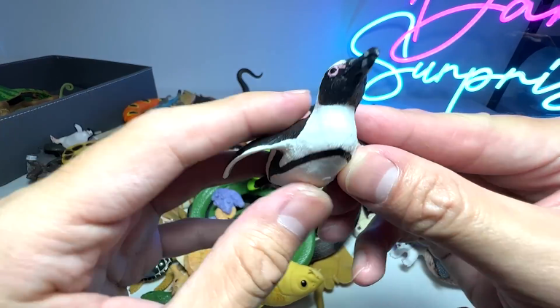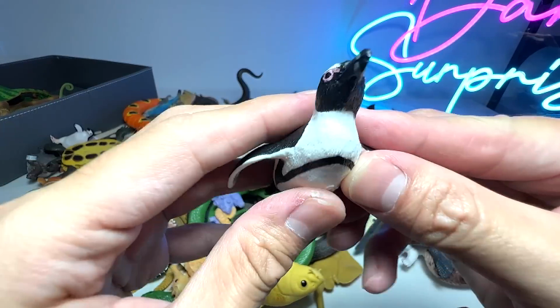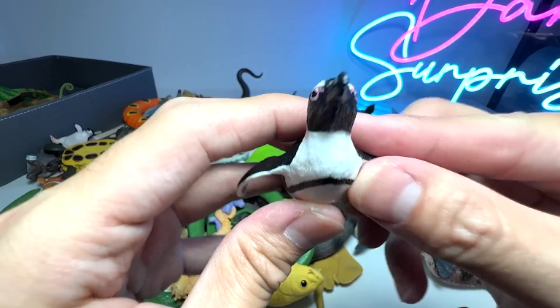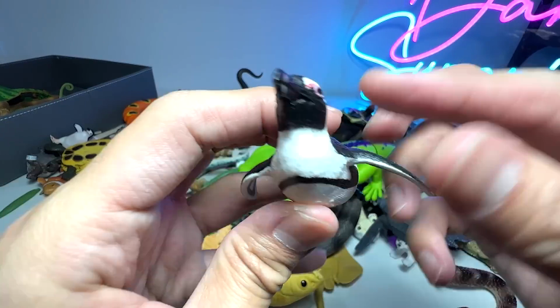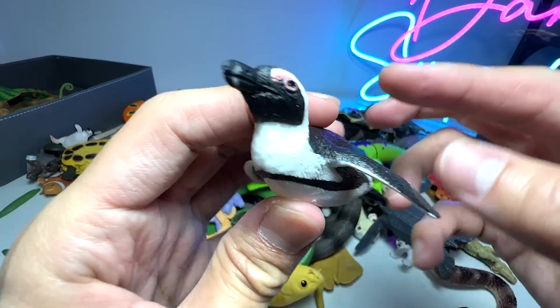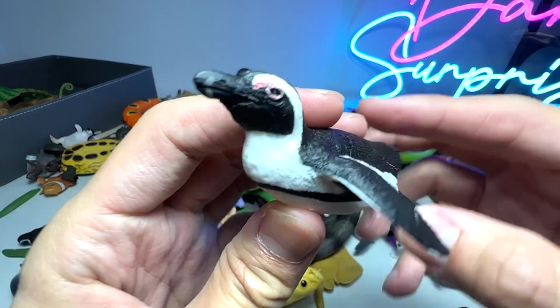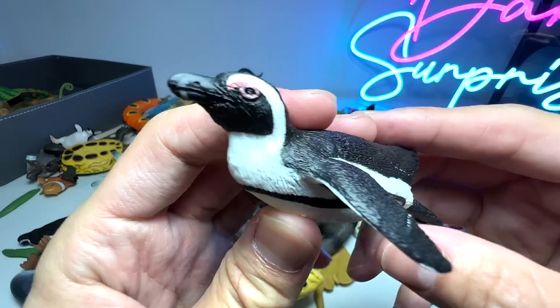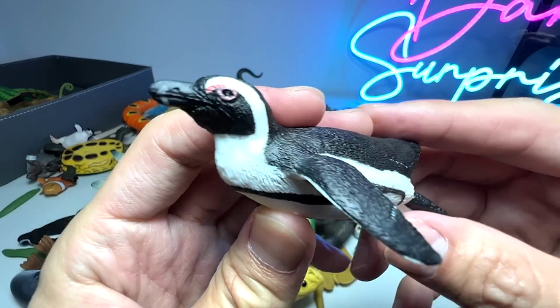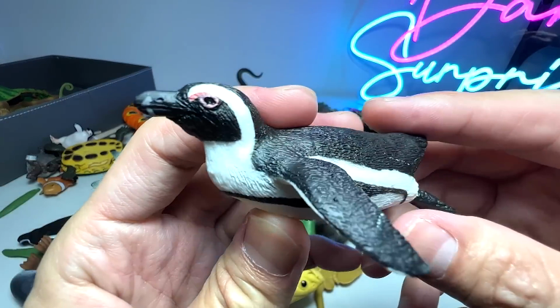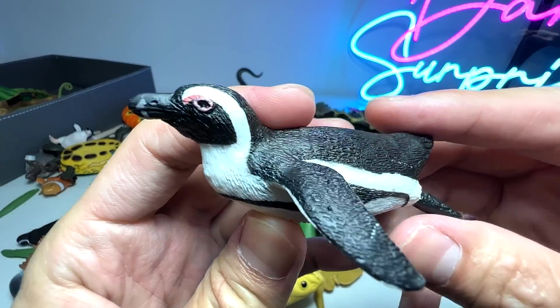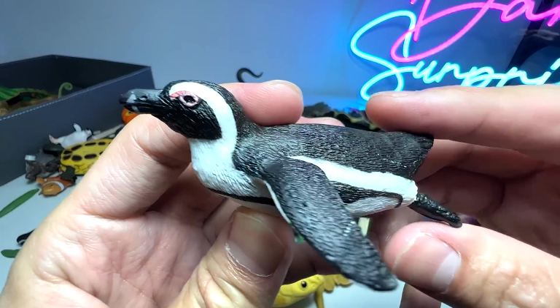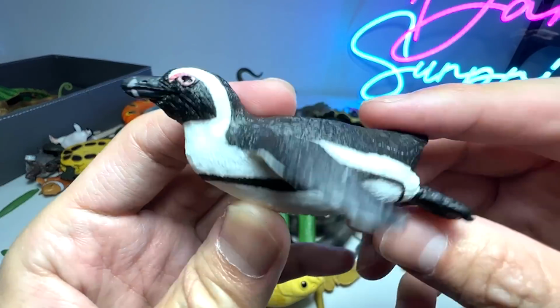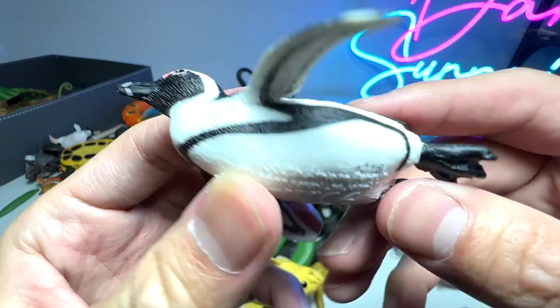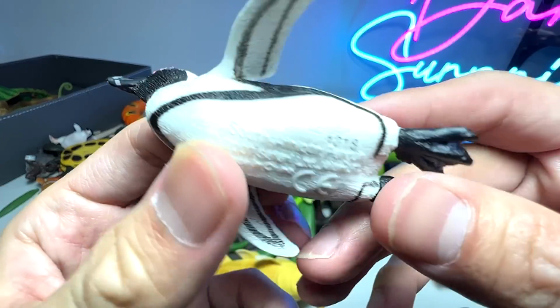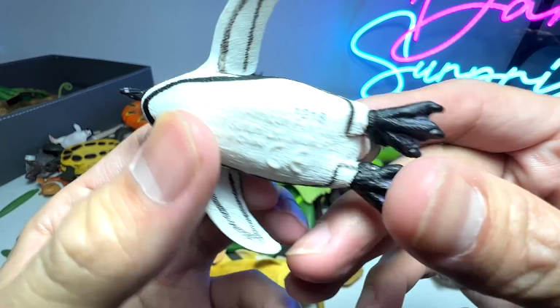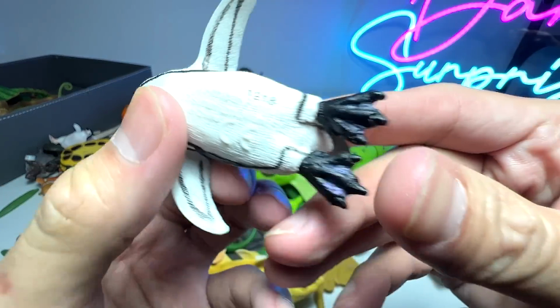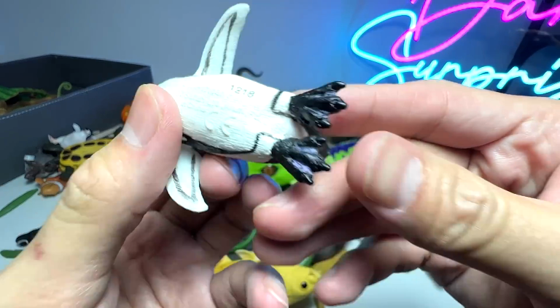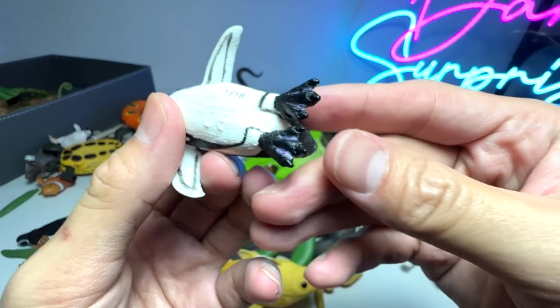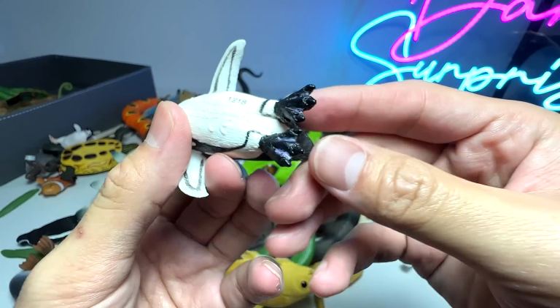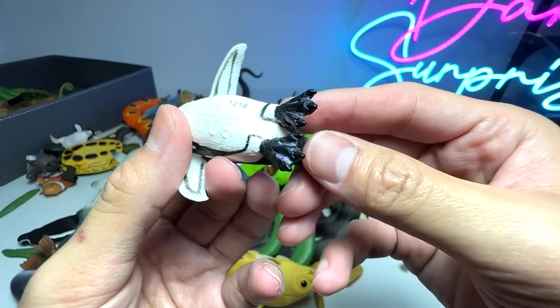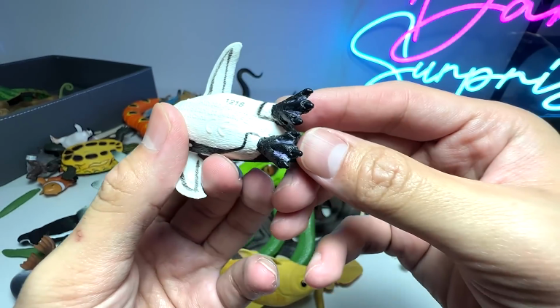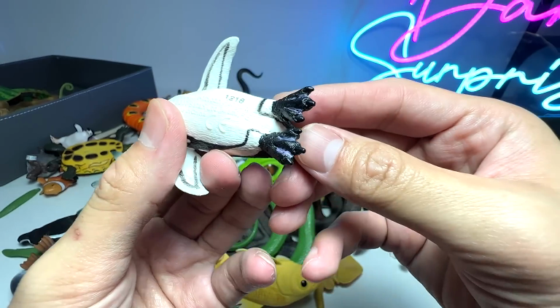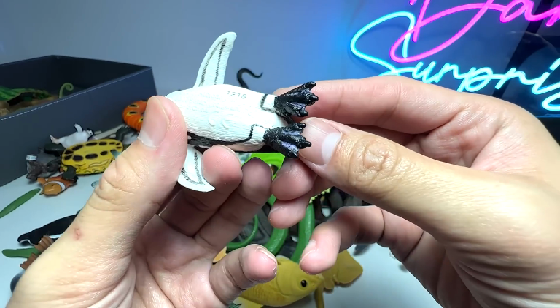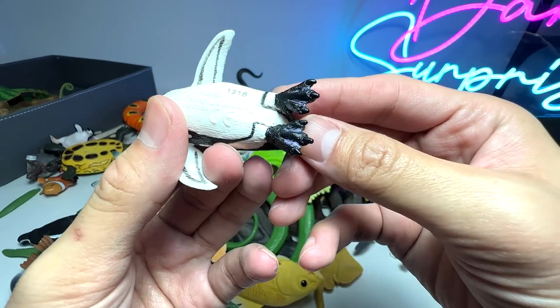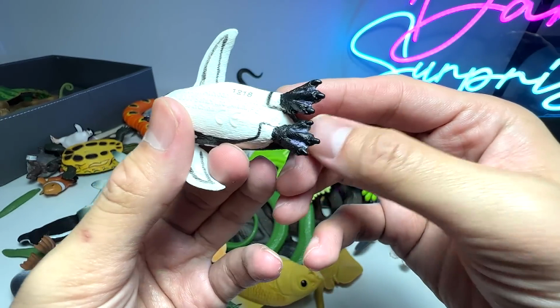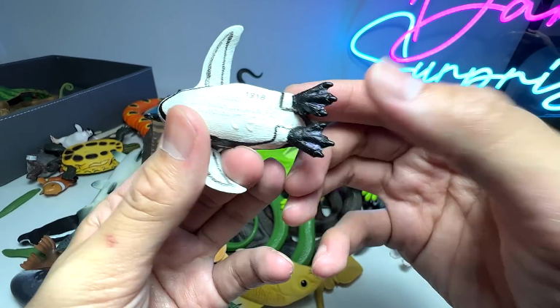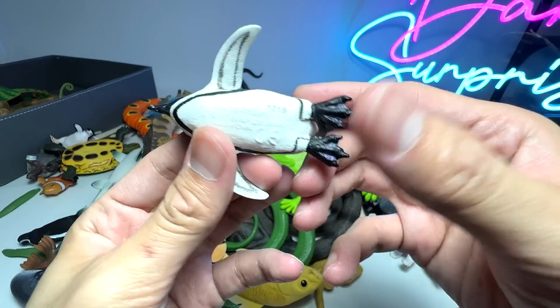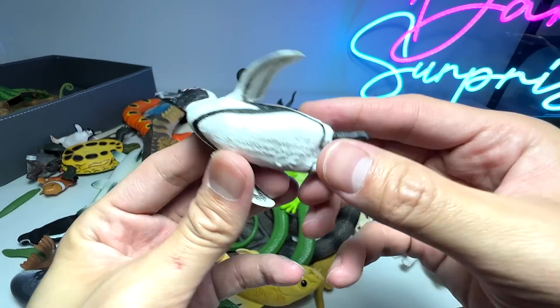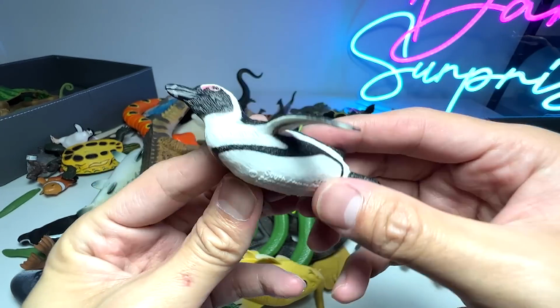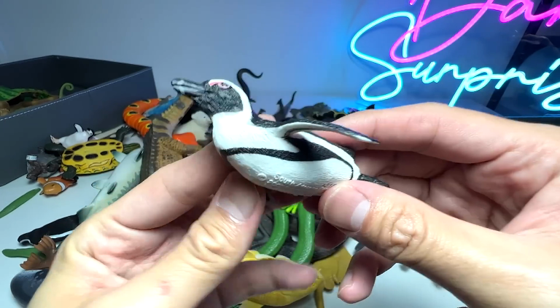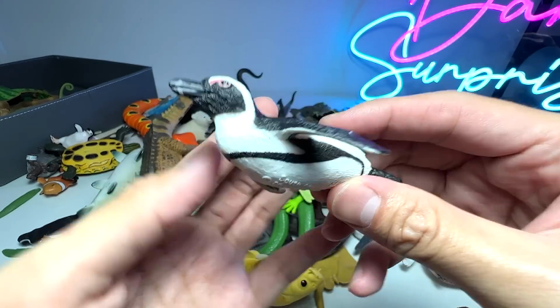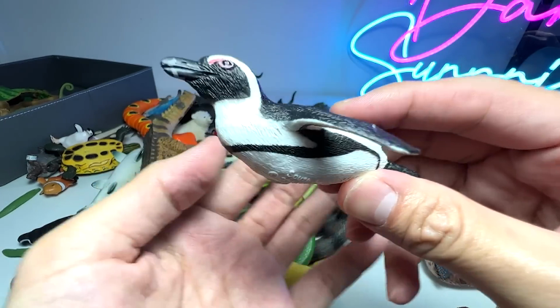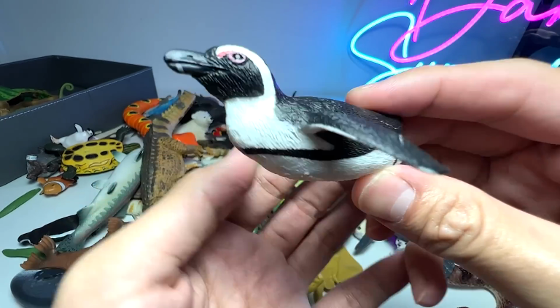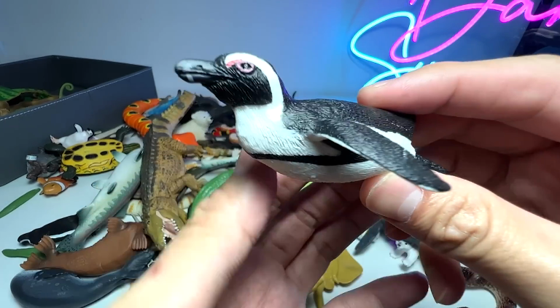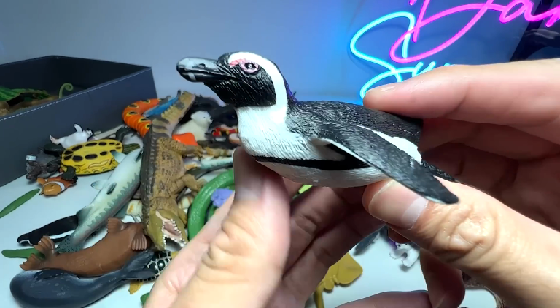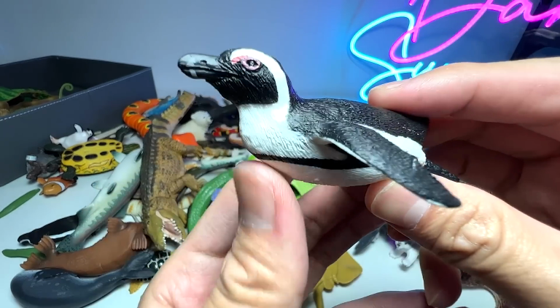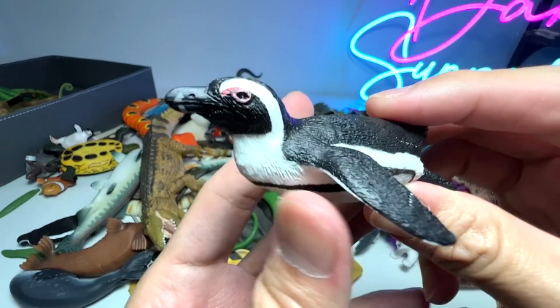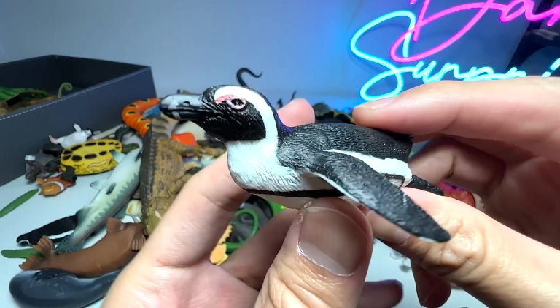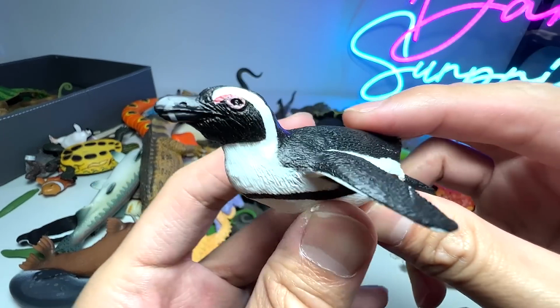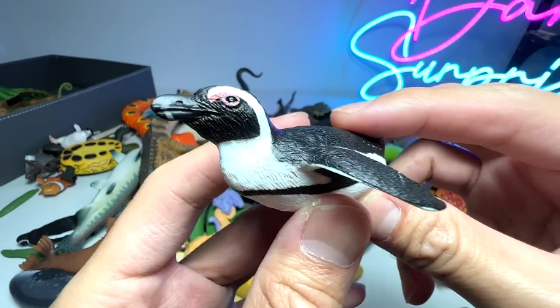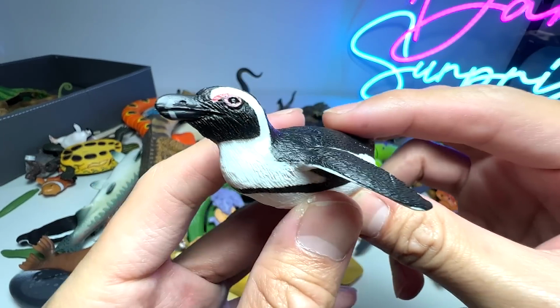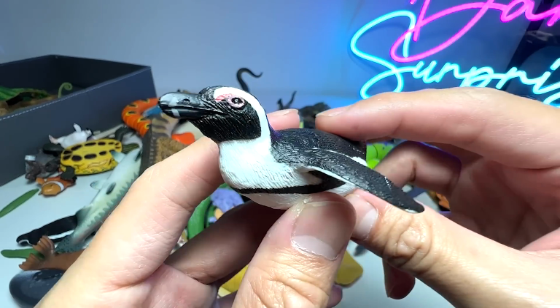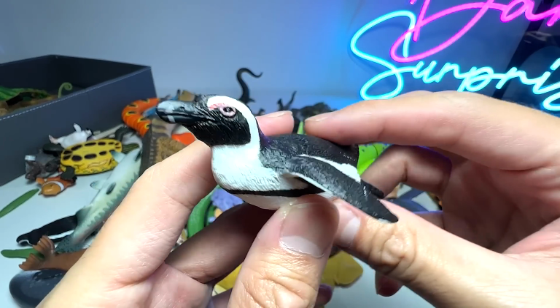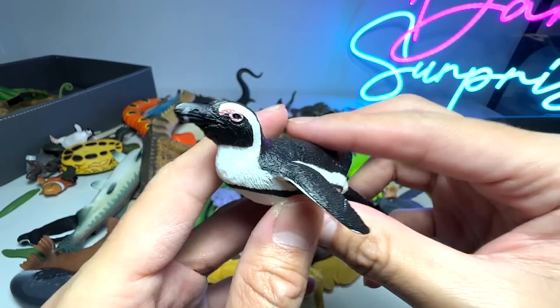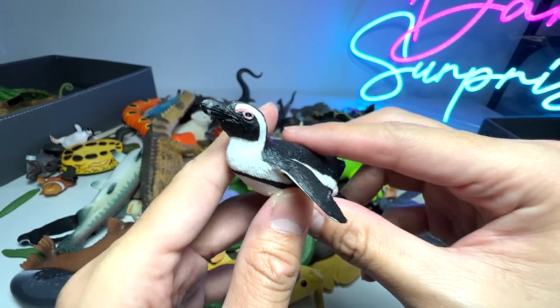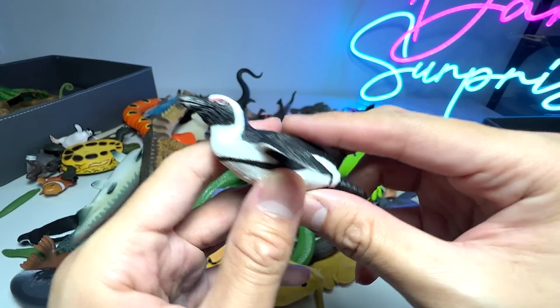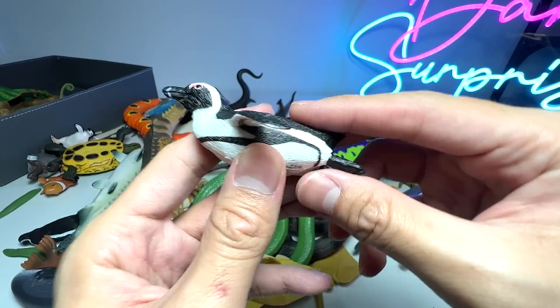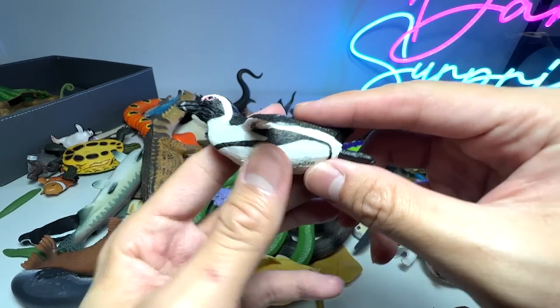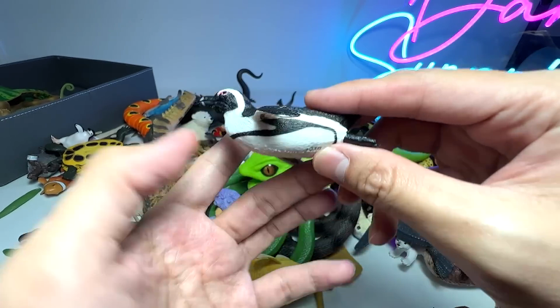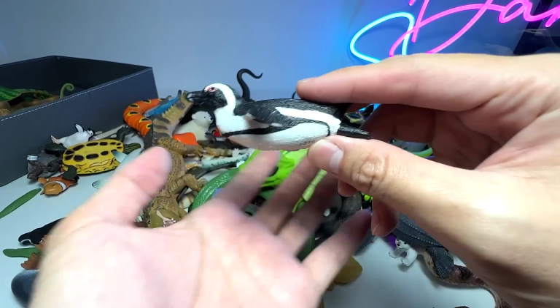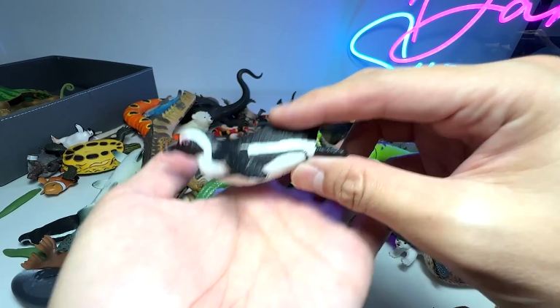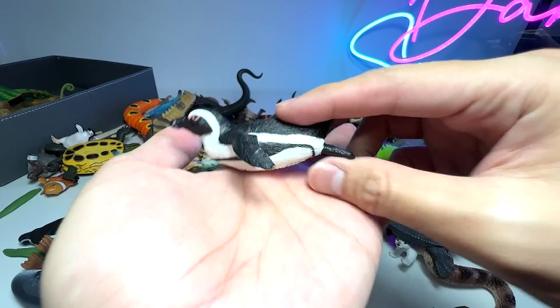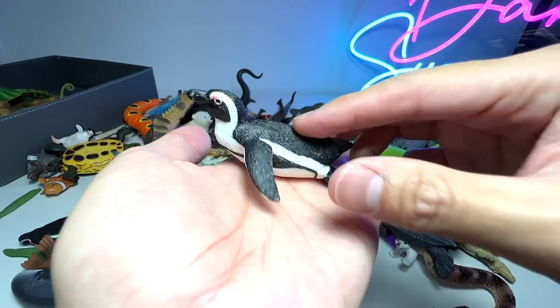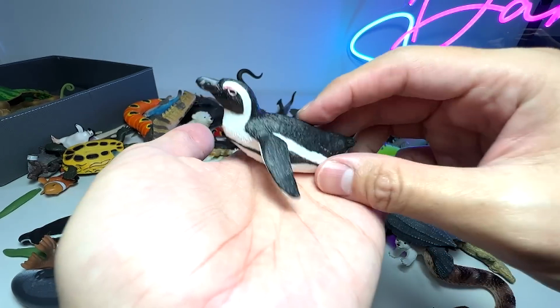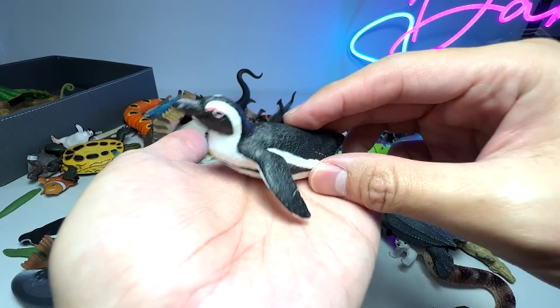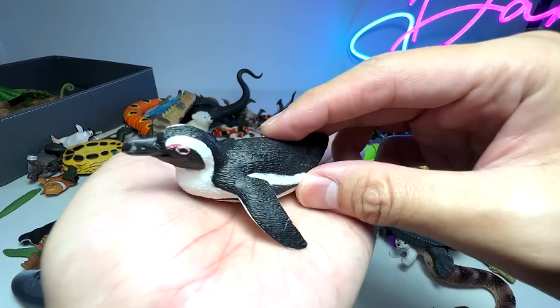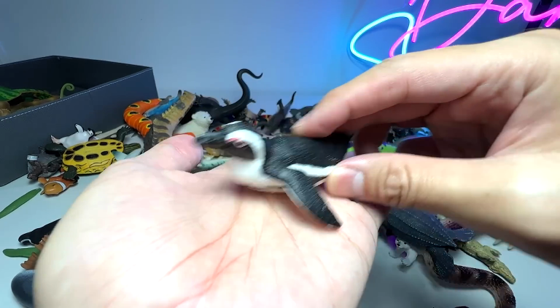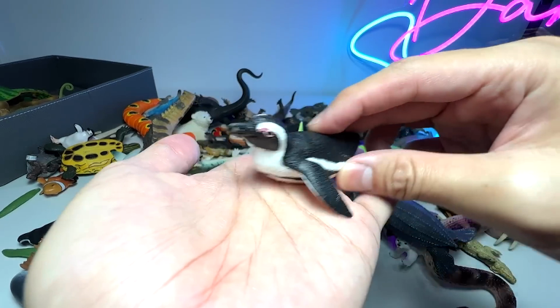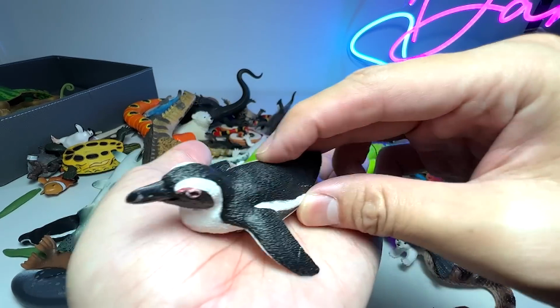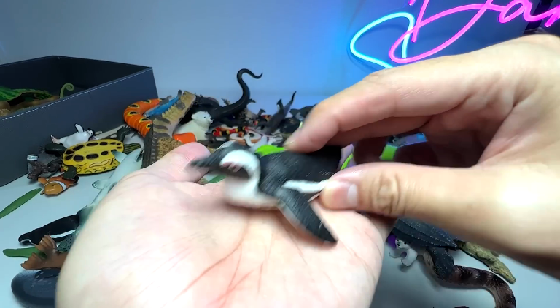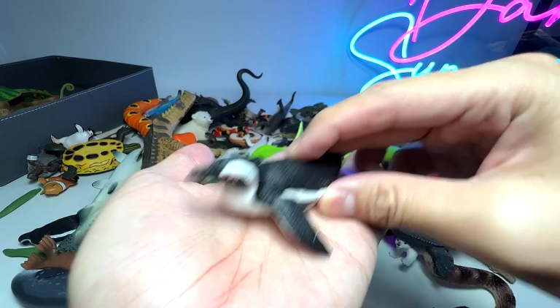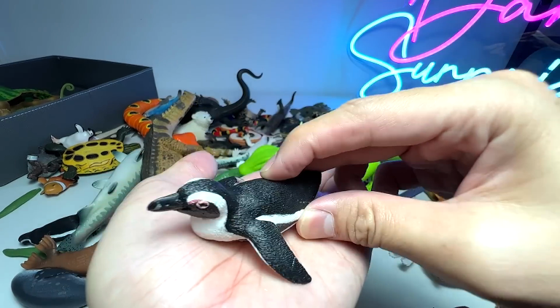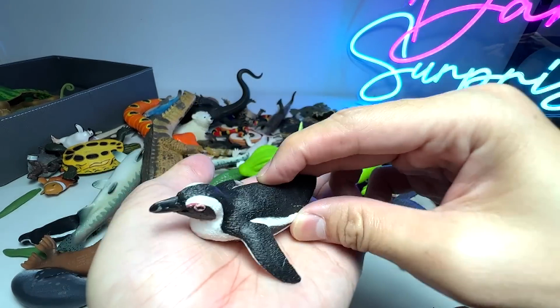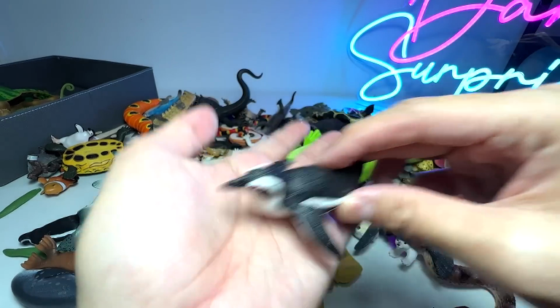We have a penguin, and I think this is a soft African penguin. It is just sliding on its body like this.